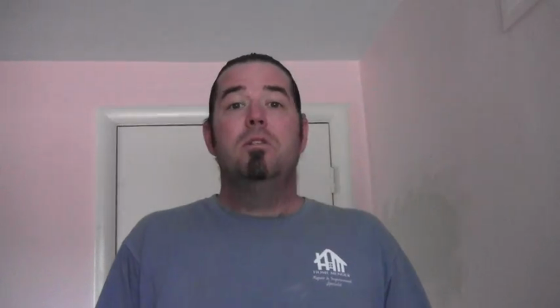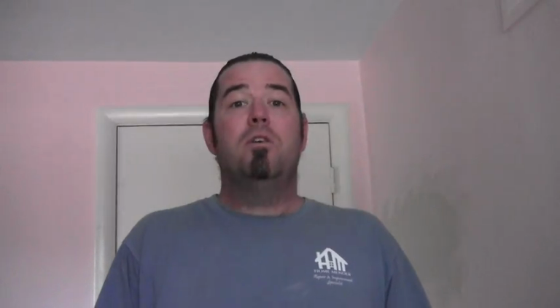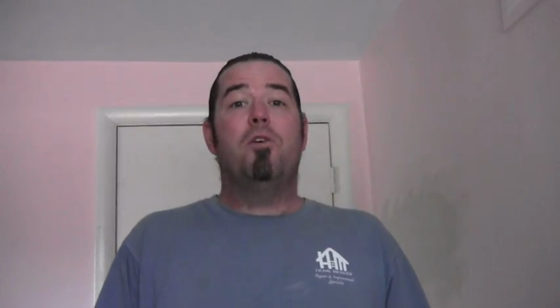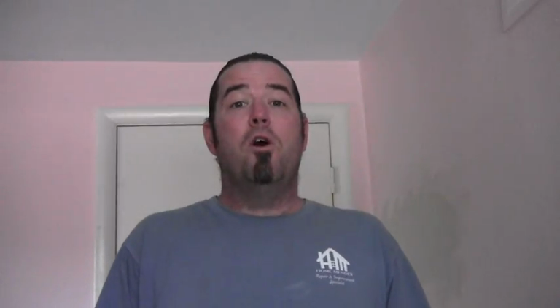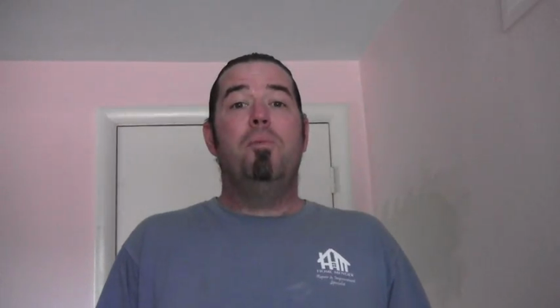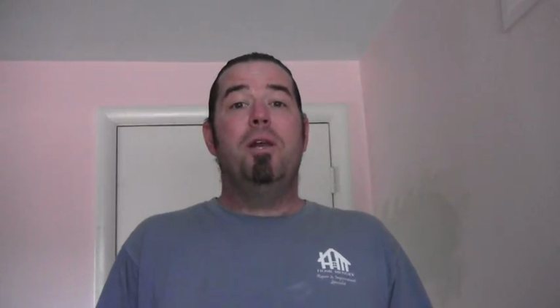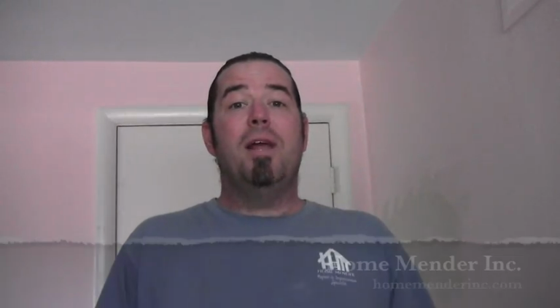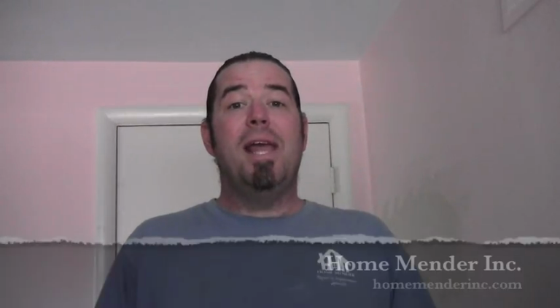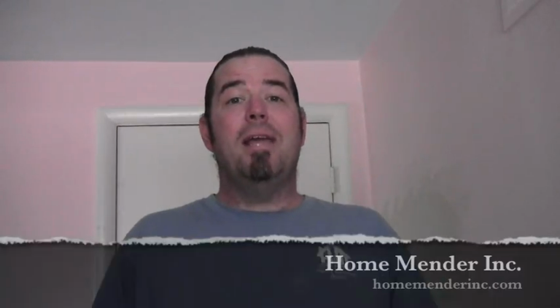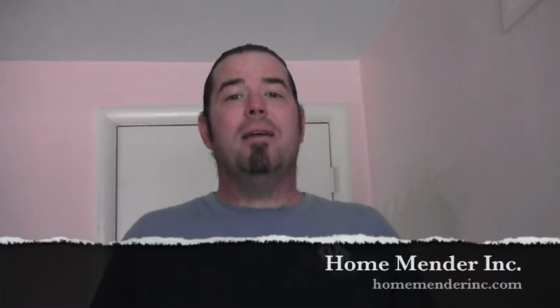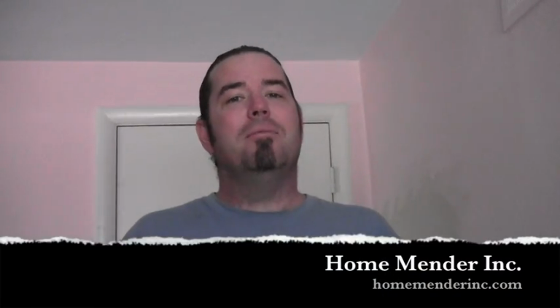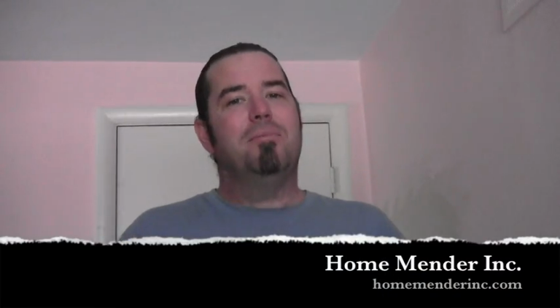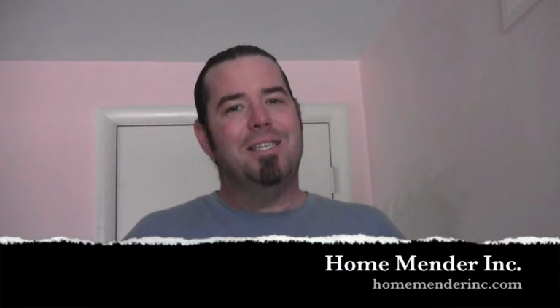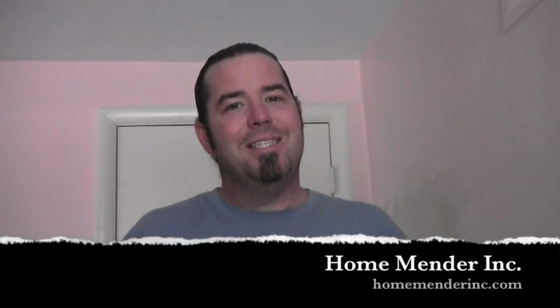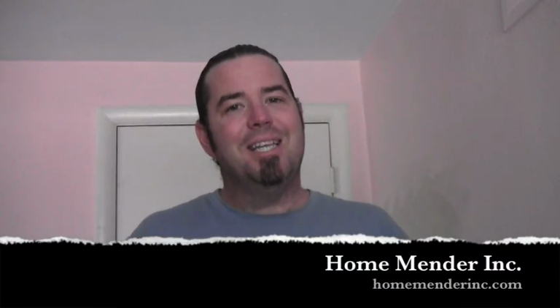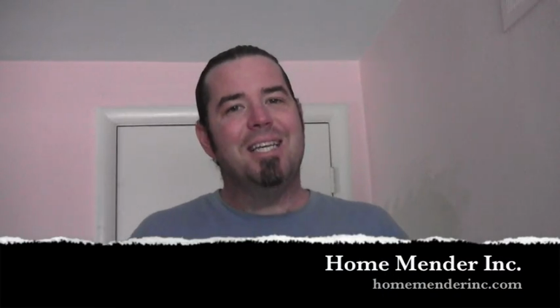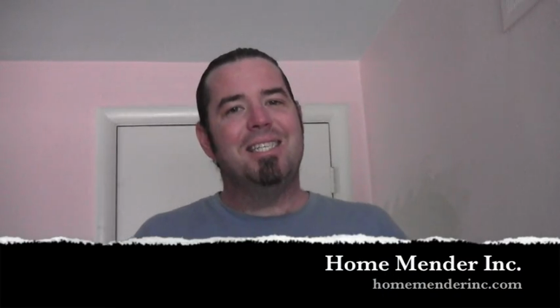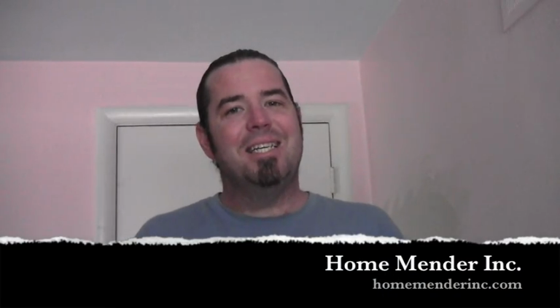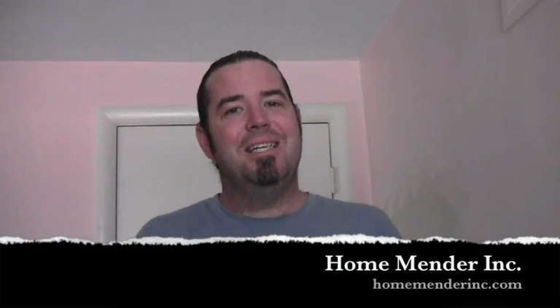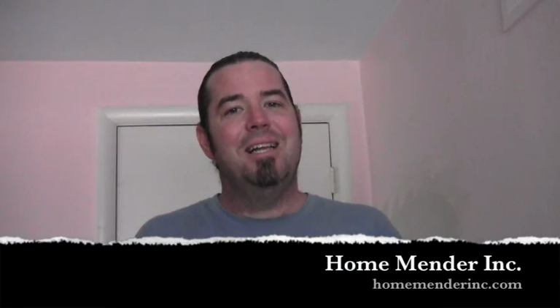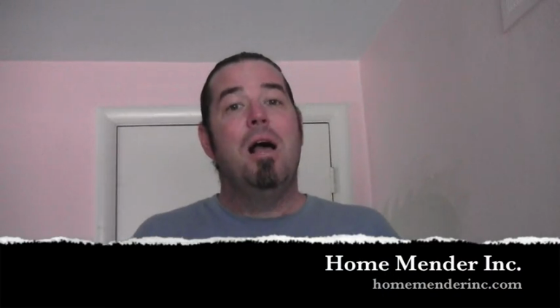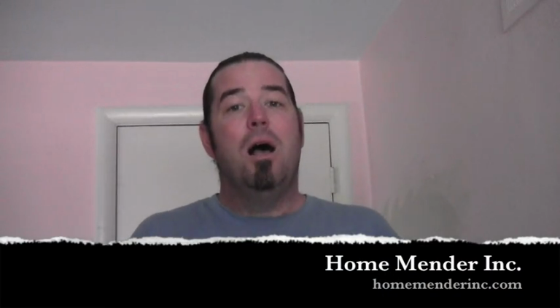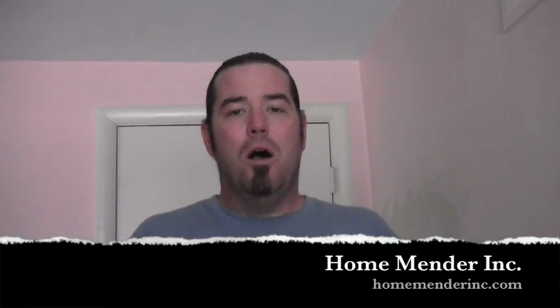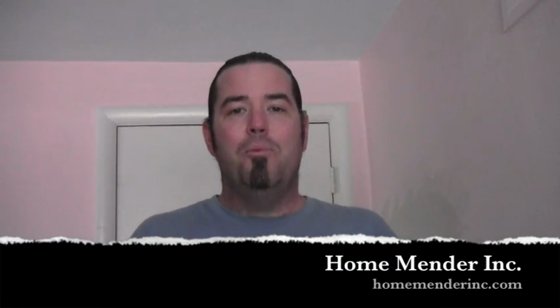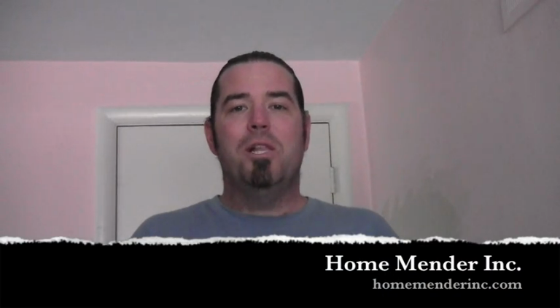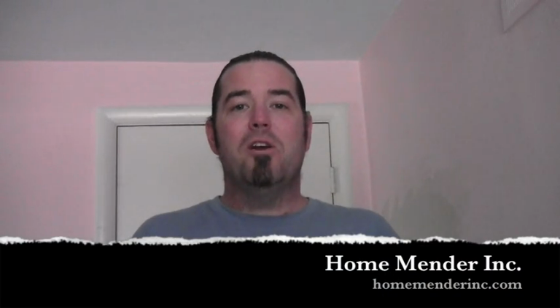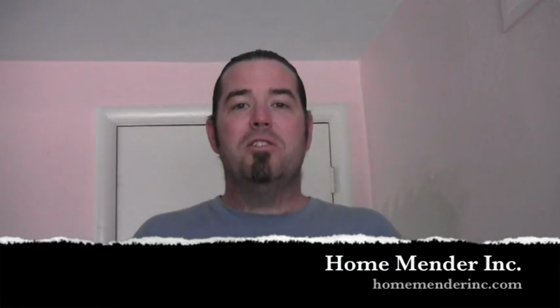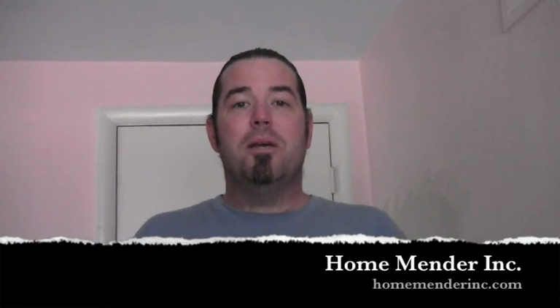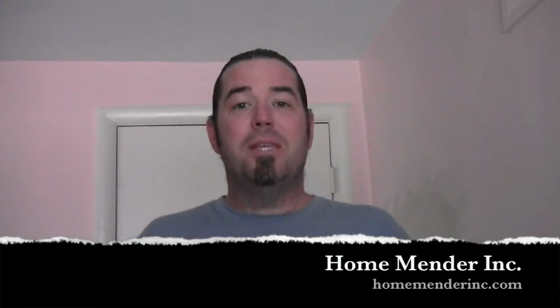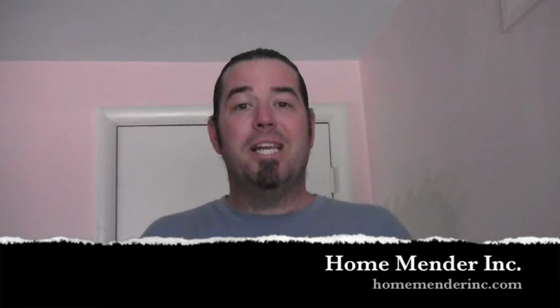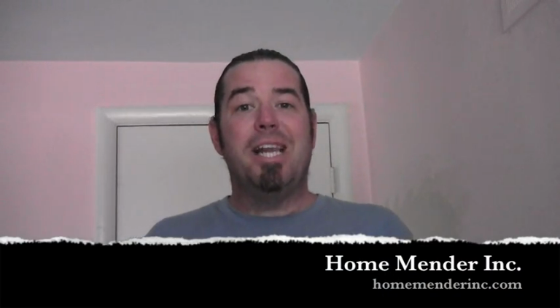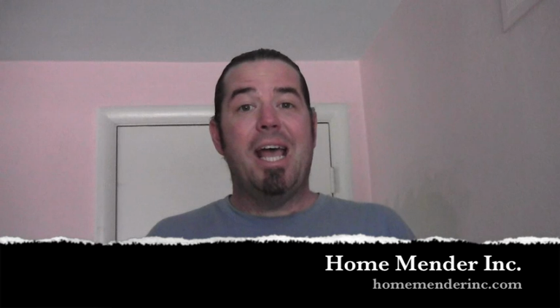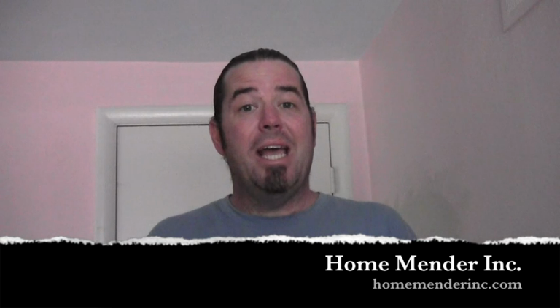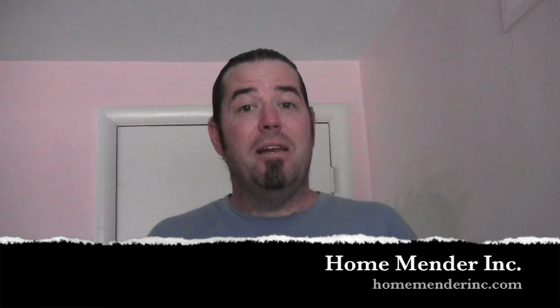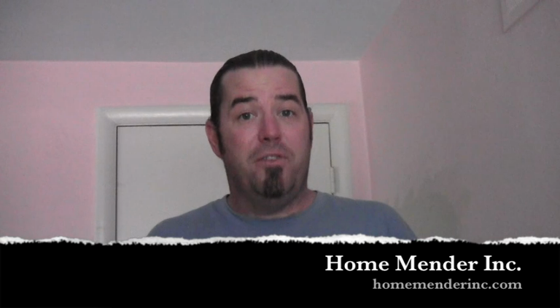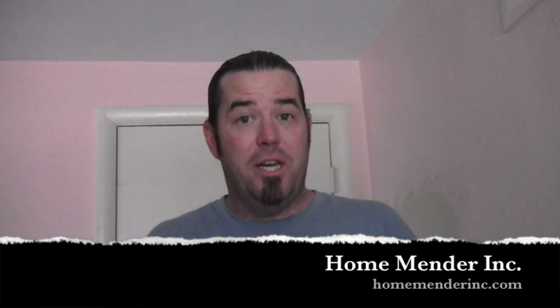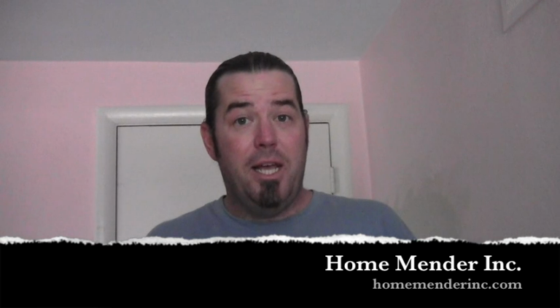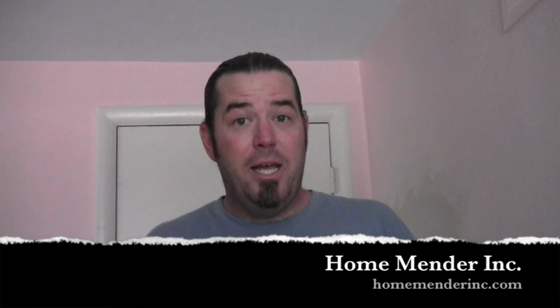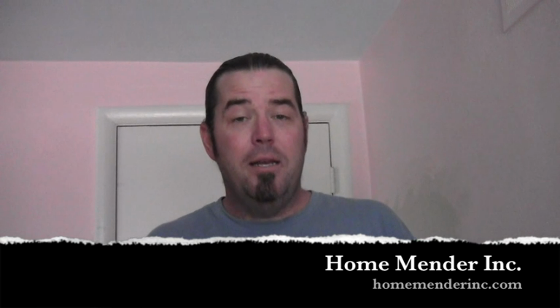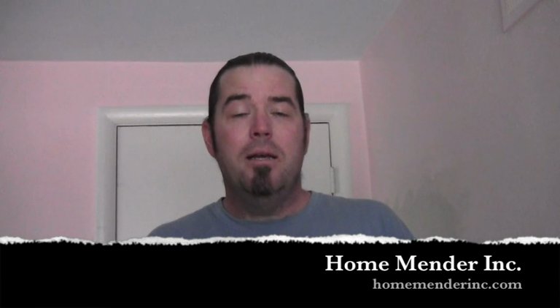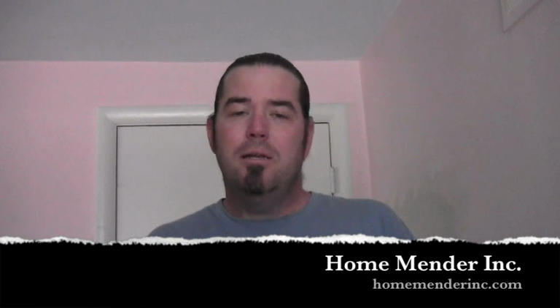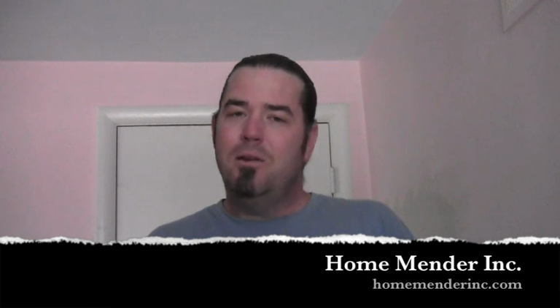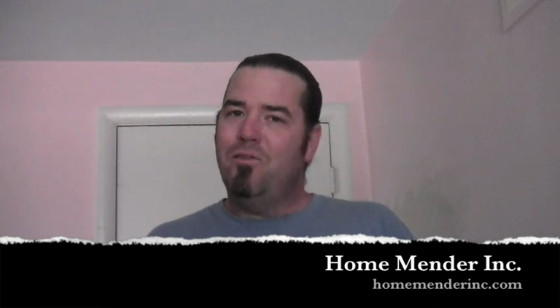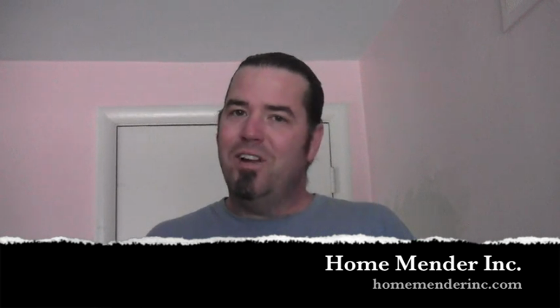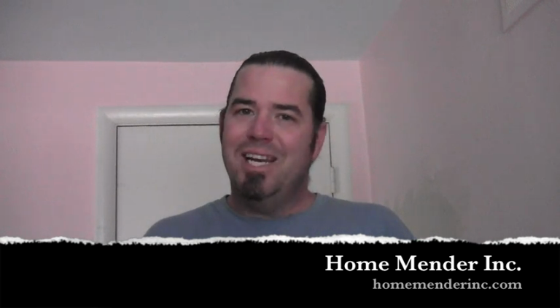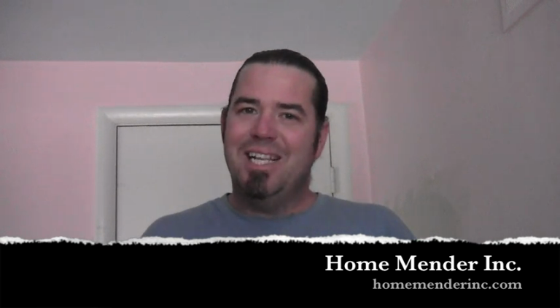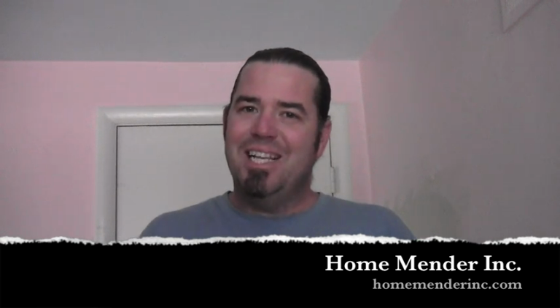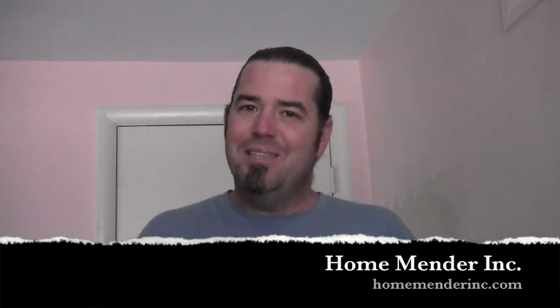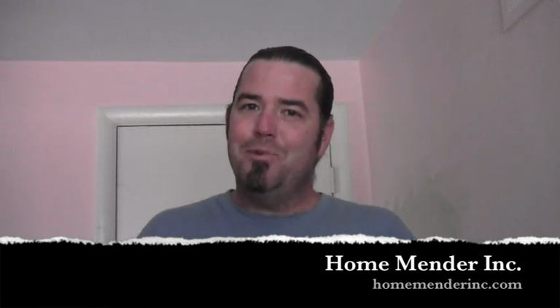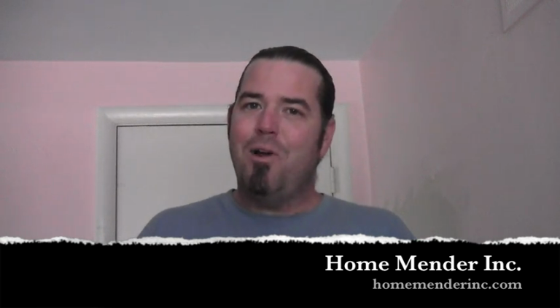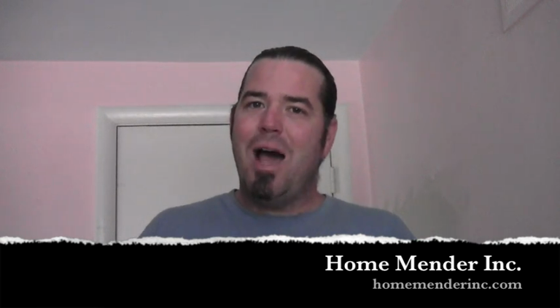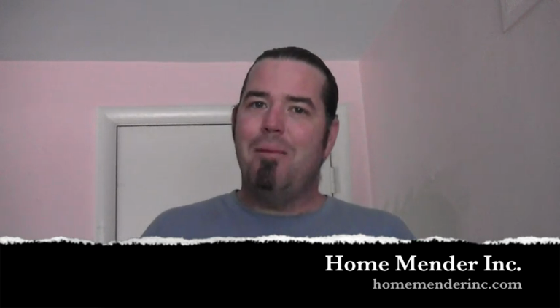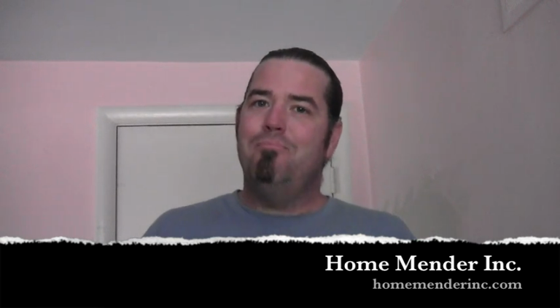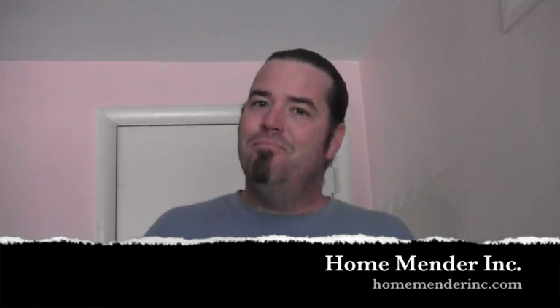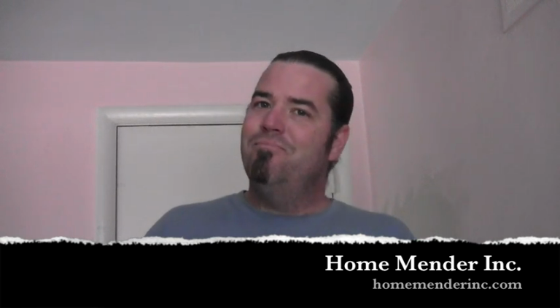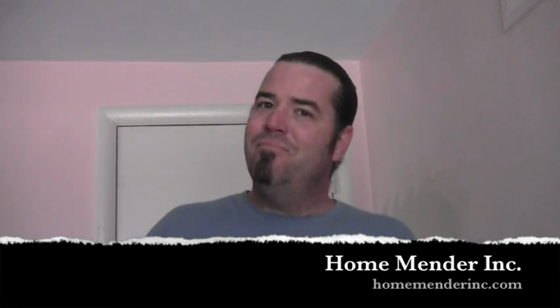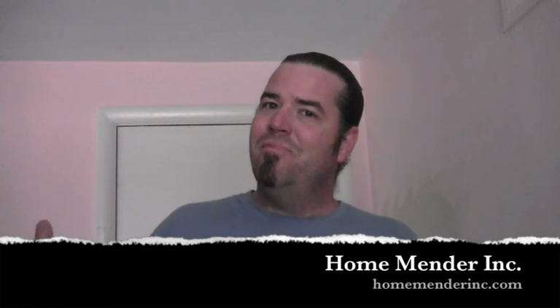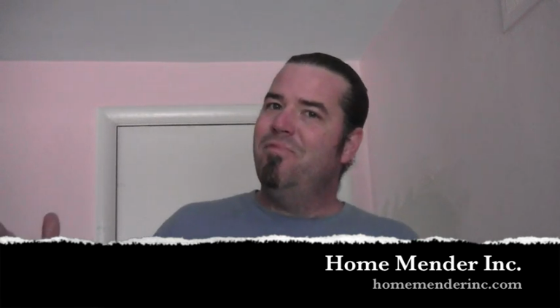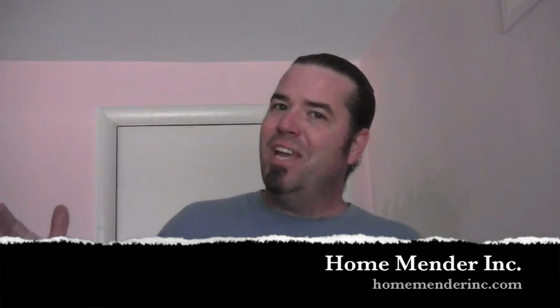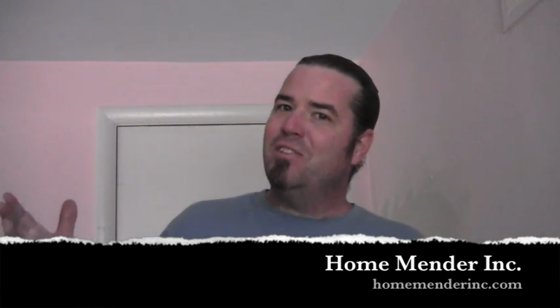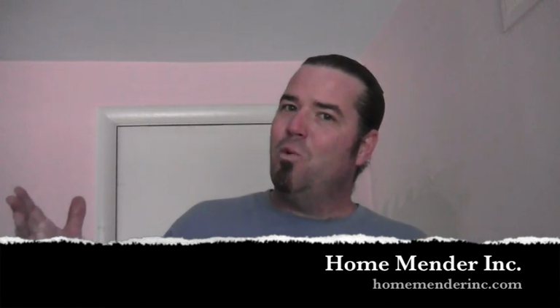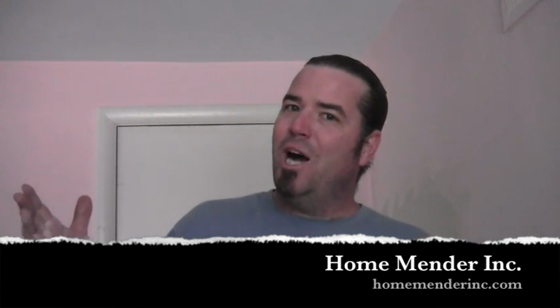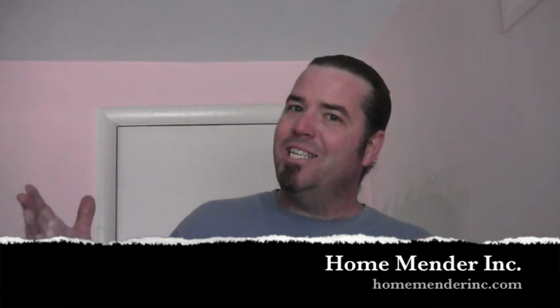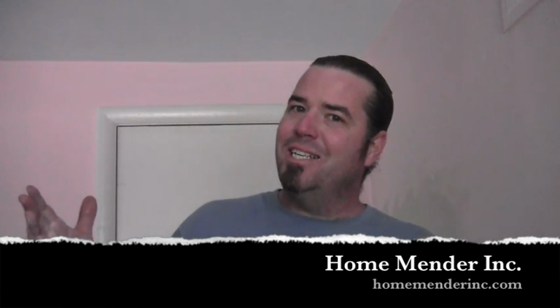So for Home Mender Inc., this is Dustin. I hope you learned something today. And if you did, don't forget to click subscribe. Thanks for watching.